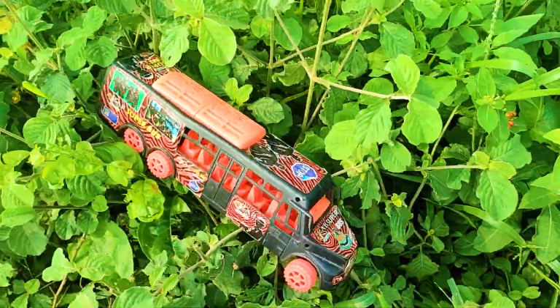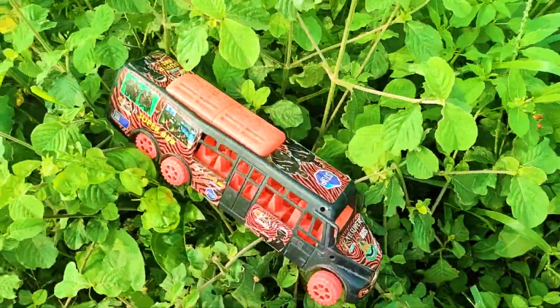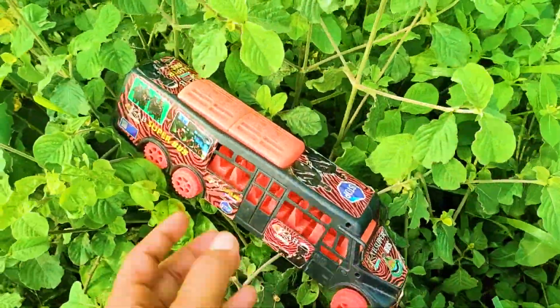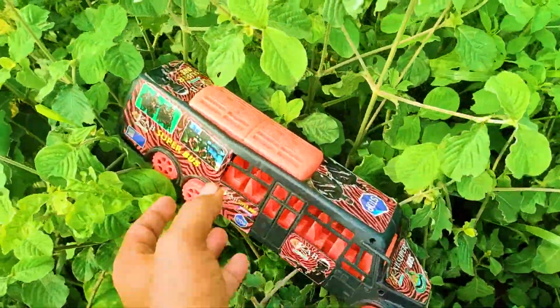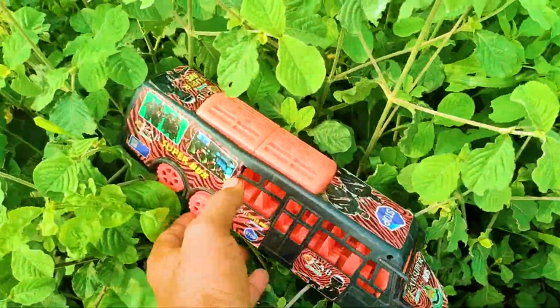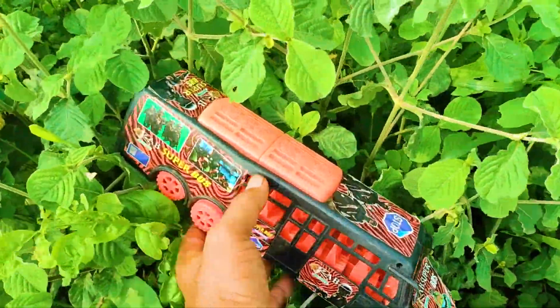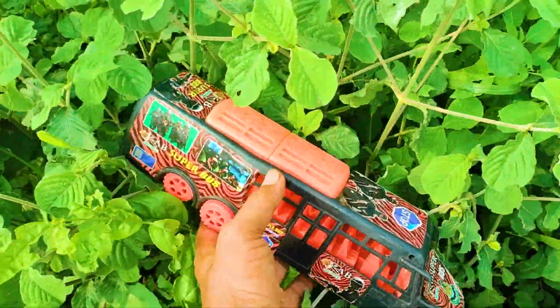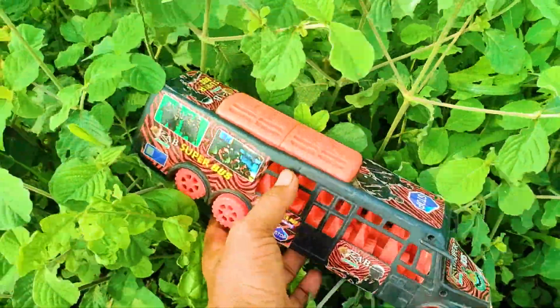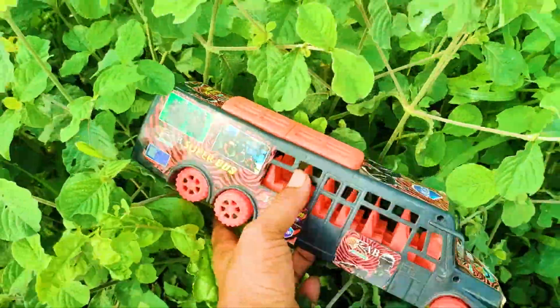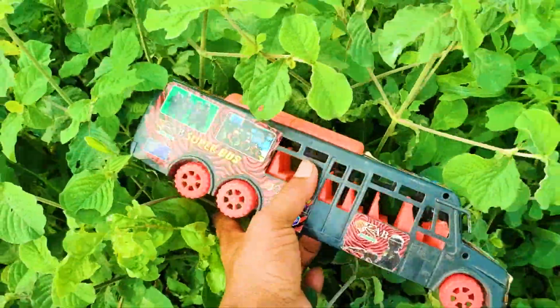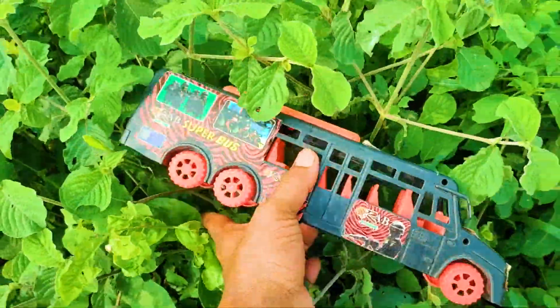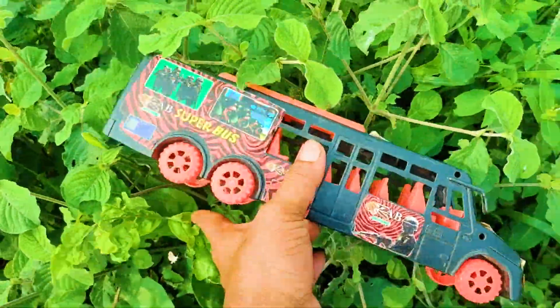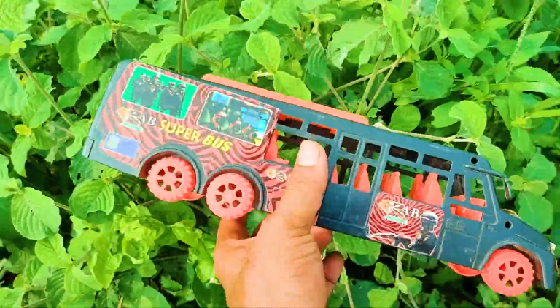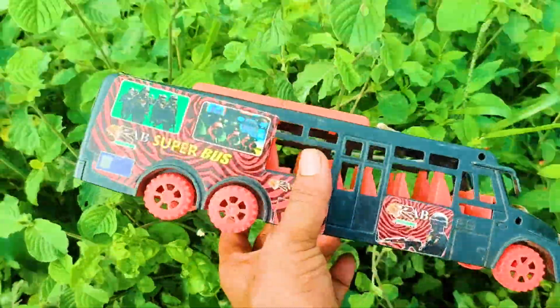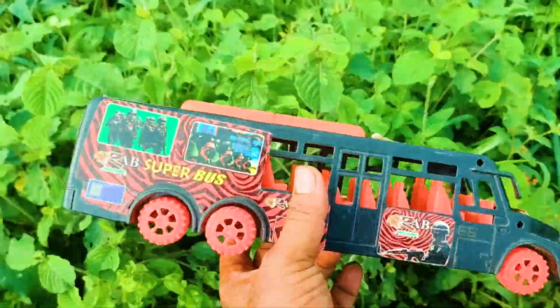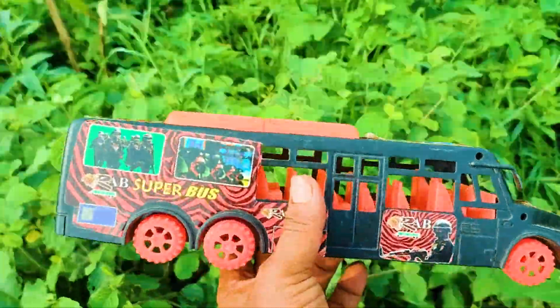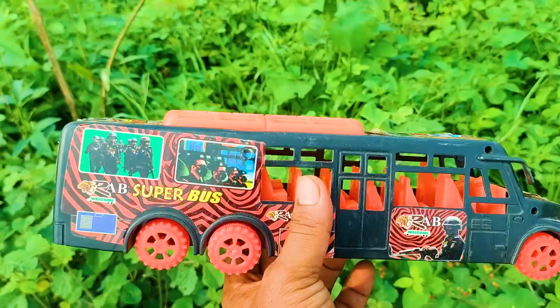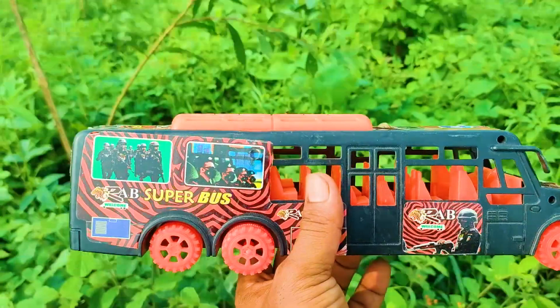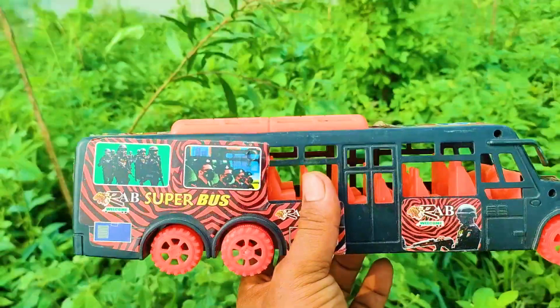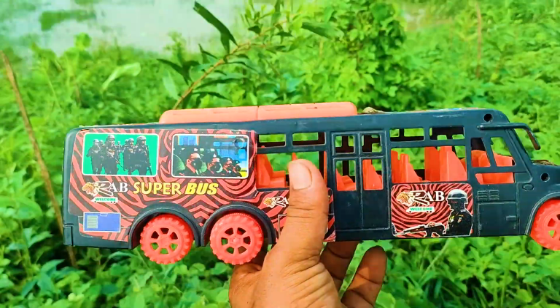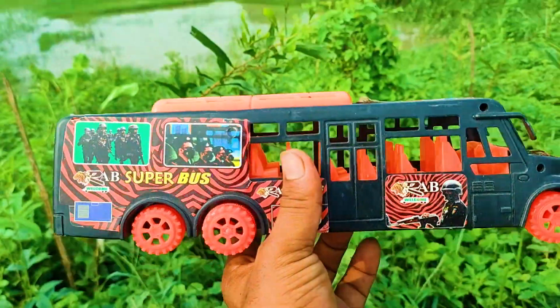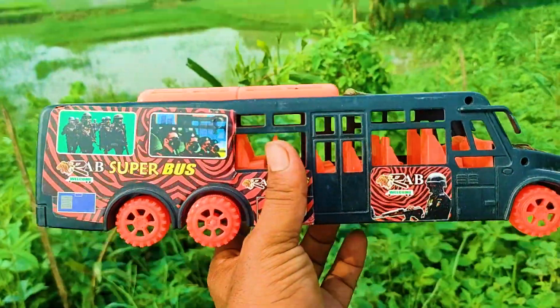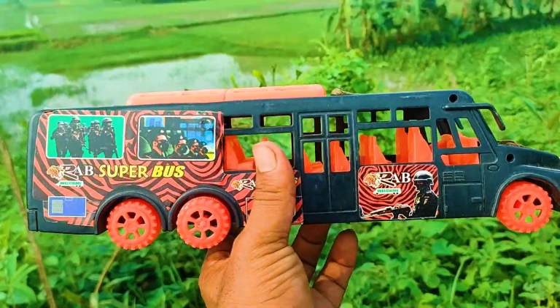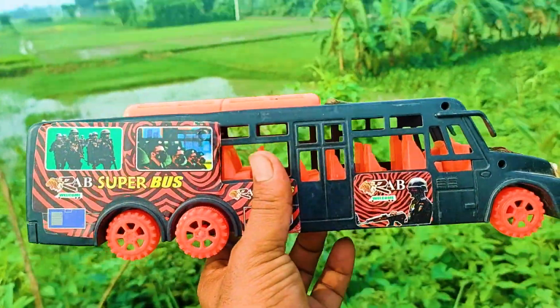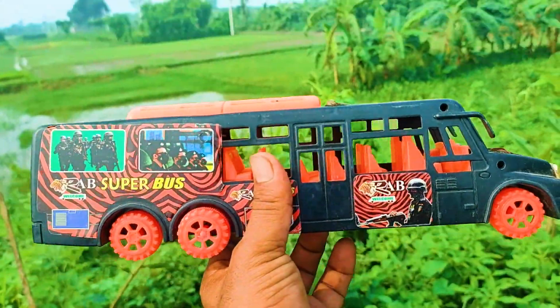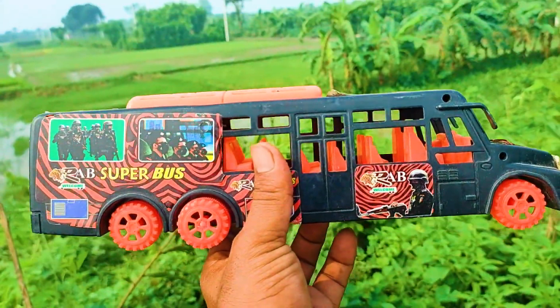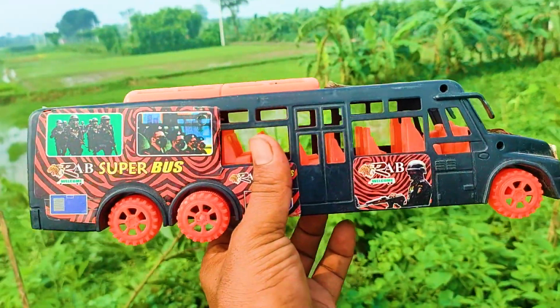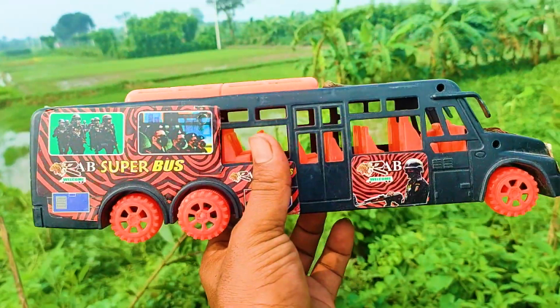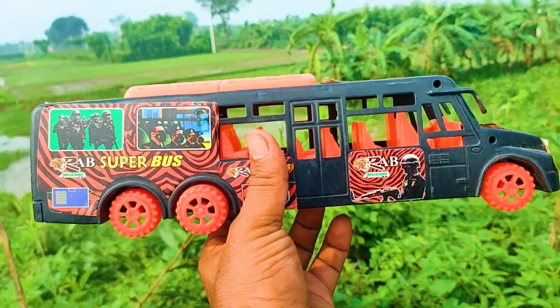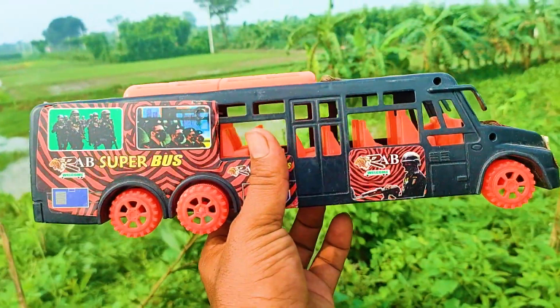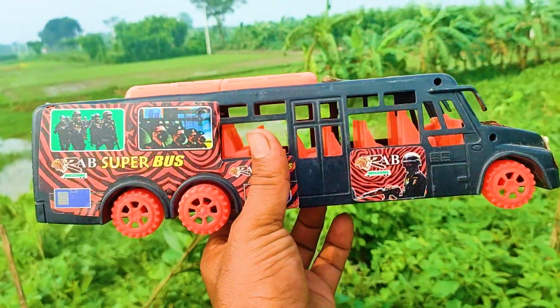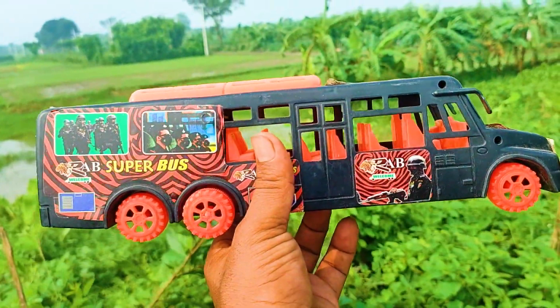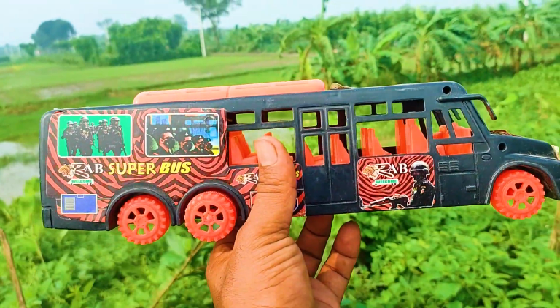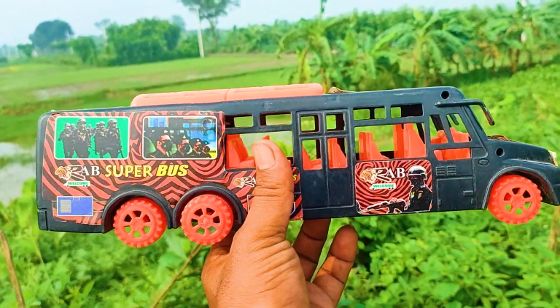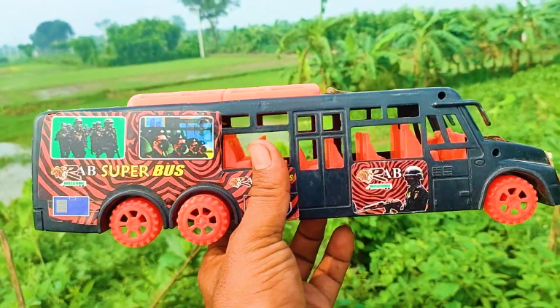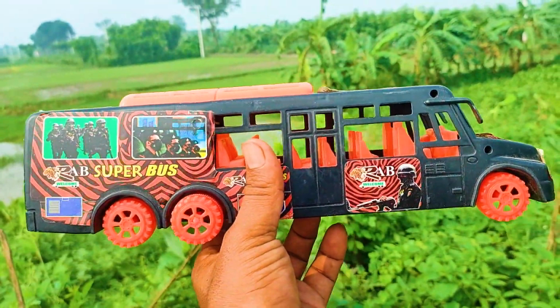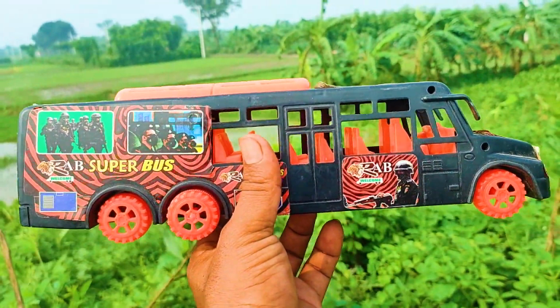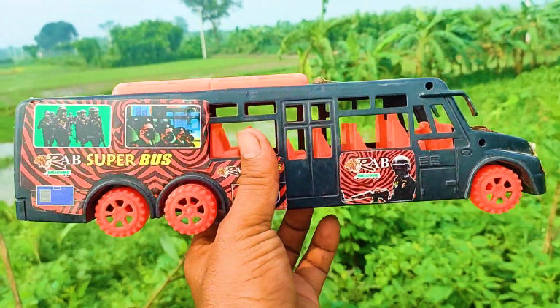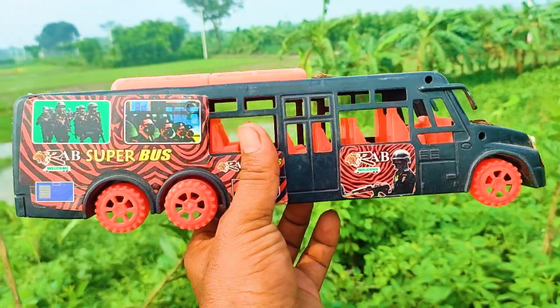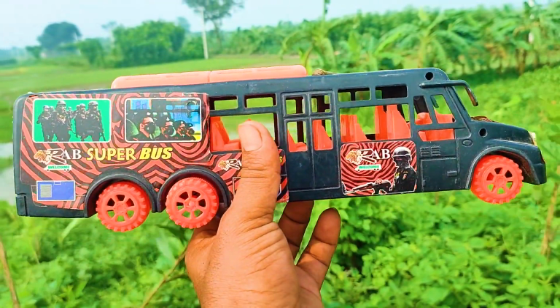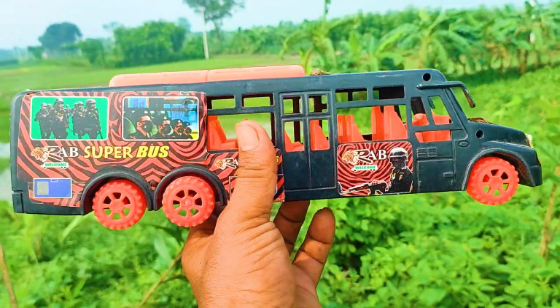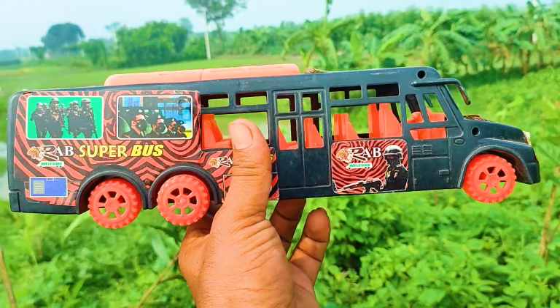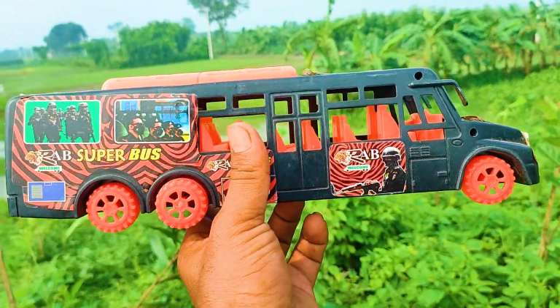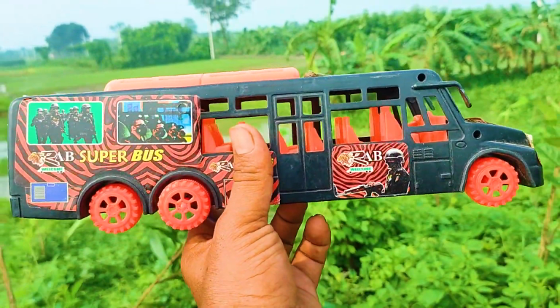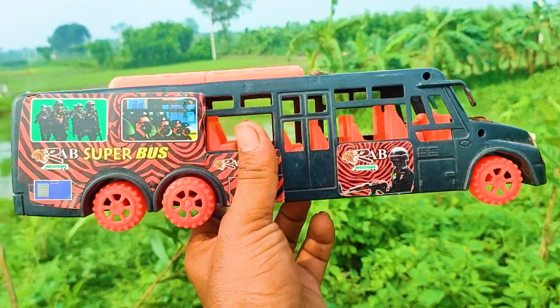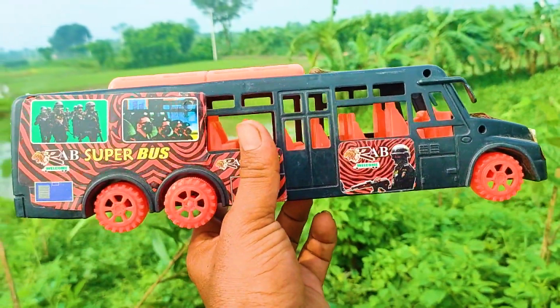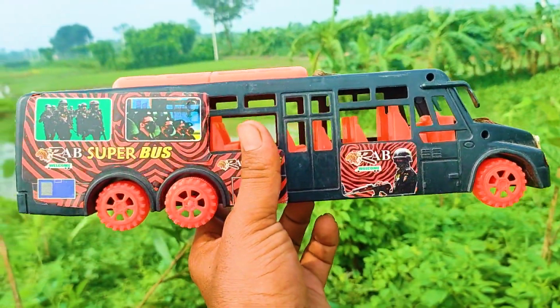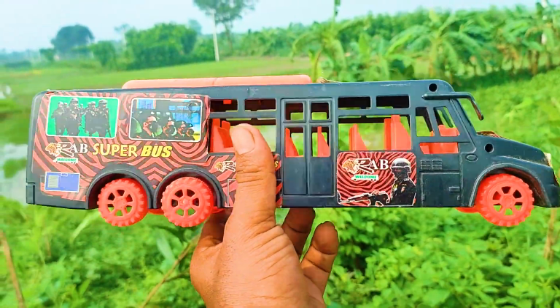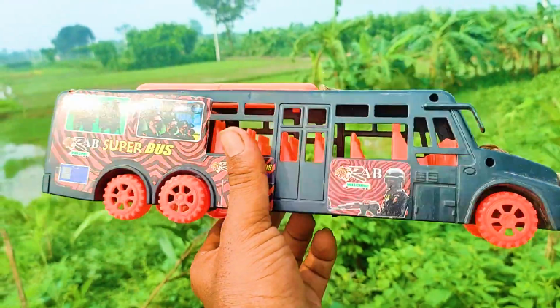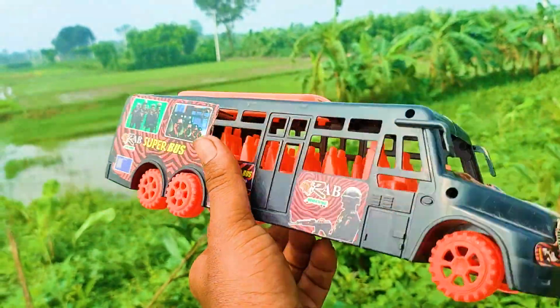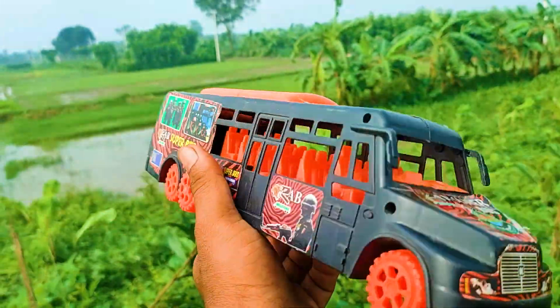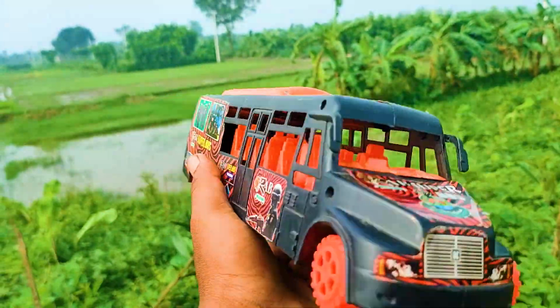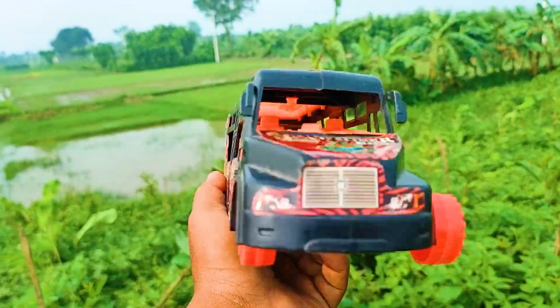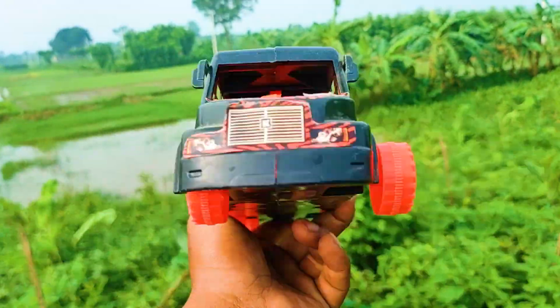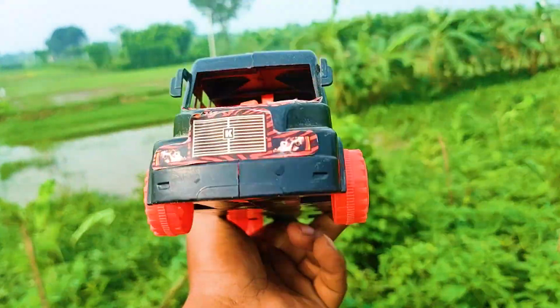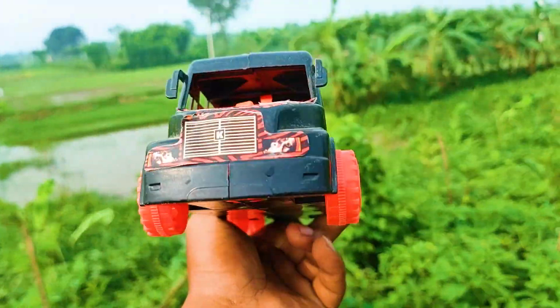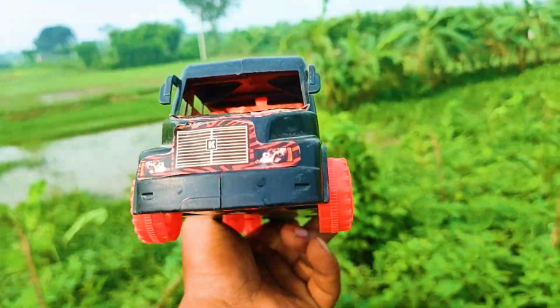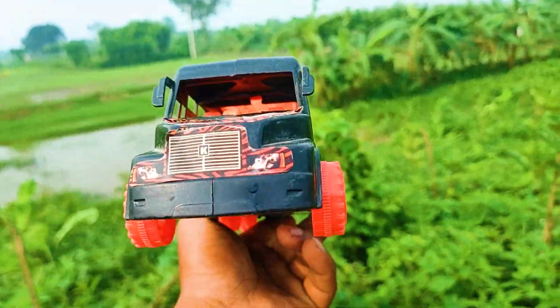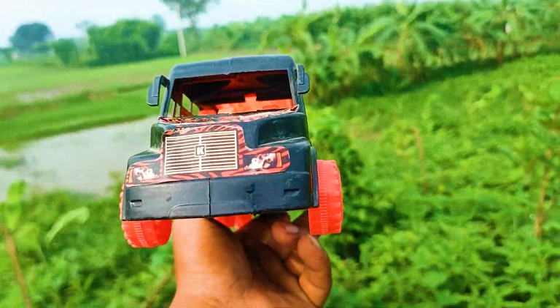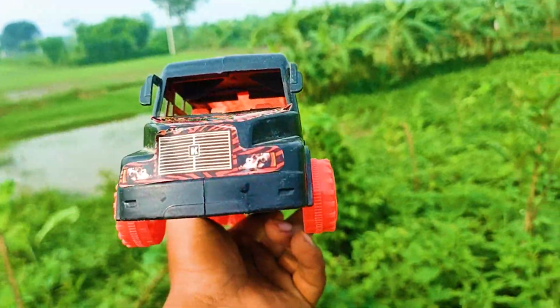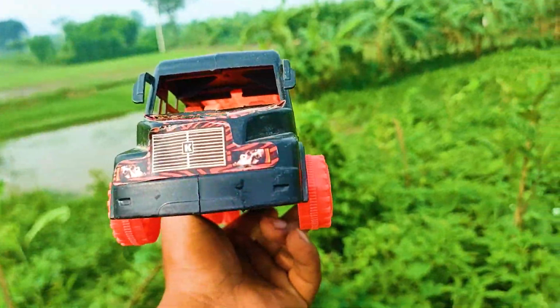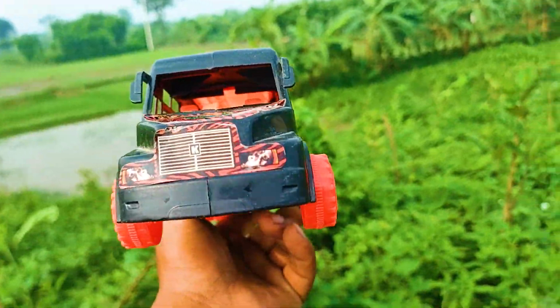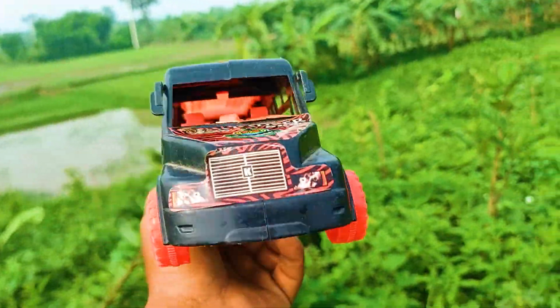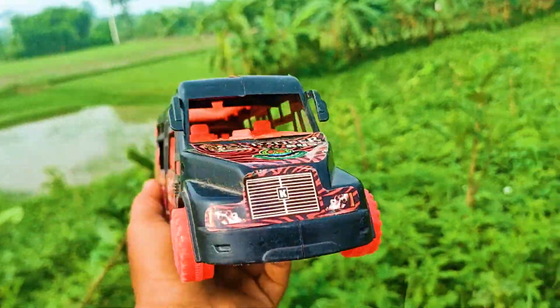Next one is here — a six-wheeler wrap super bus. This is red and black color combination.